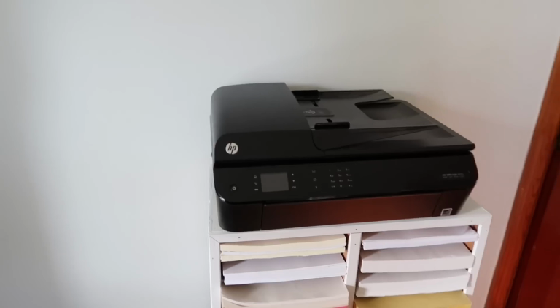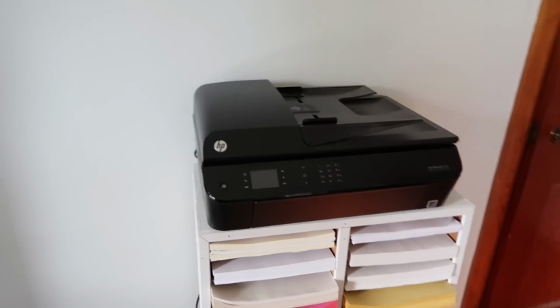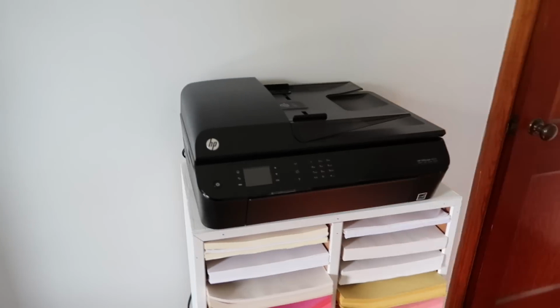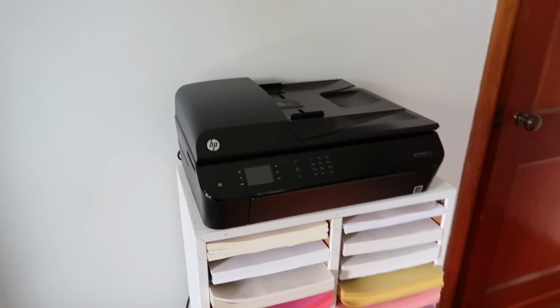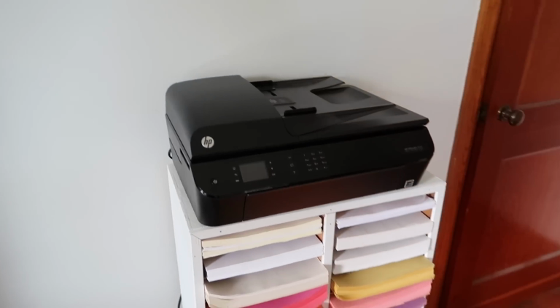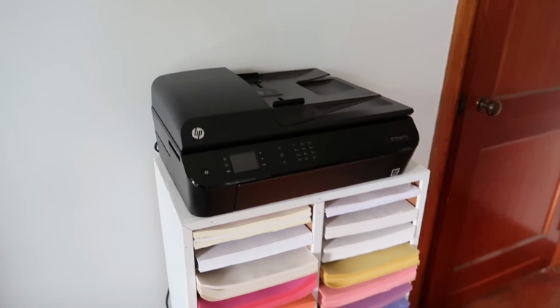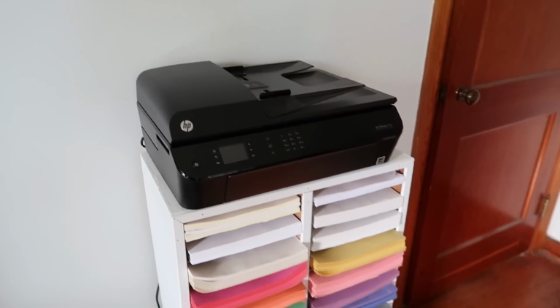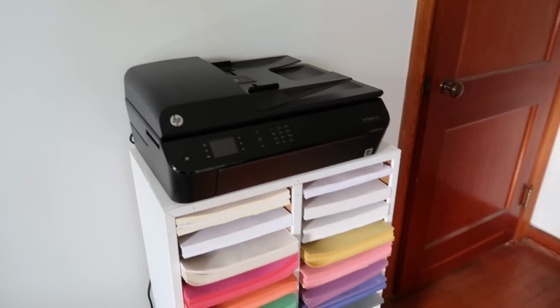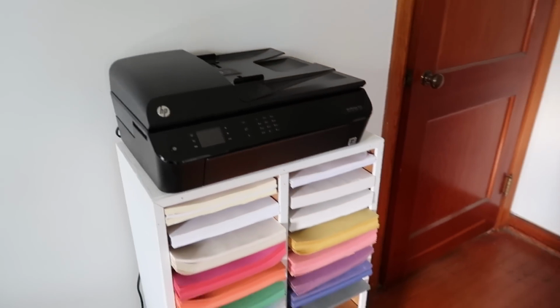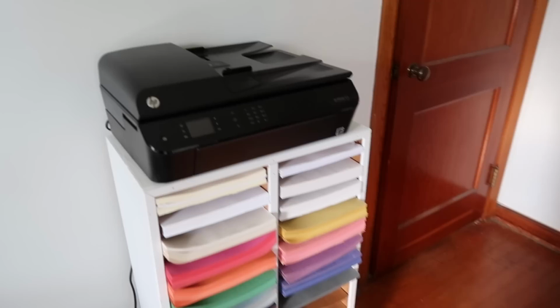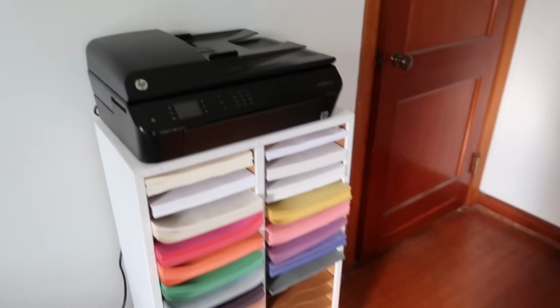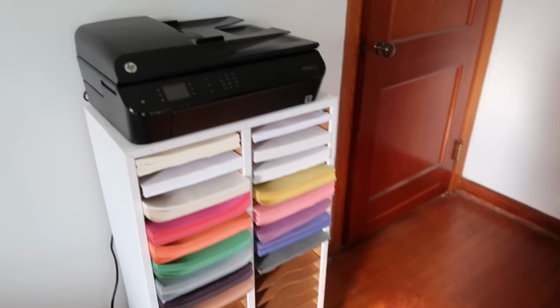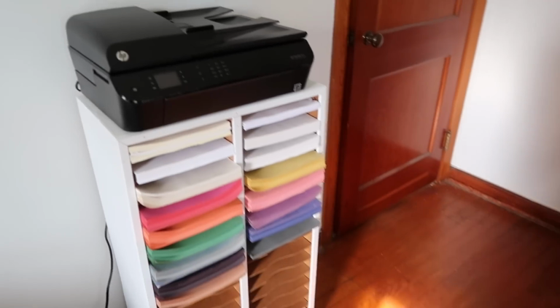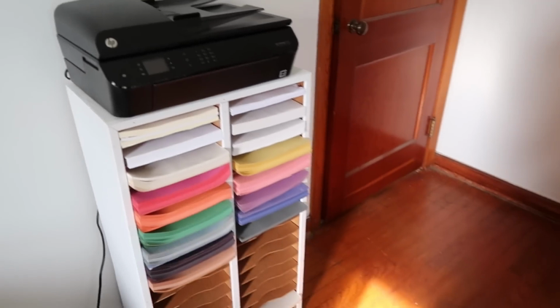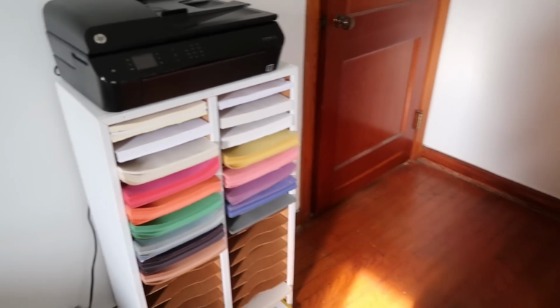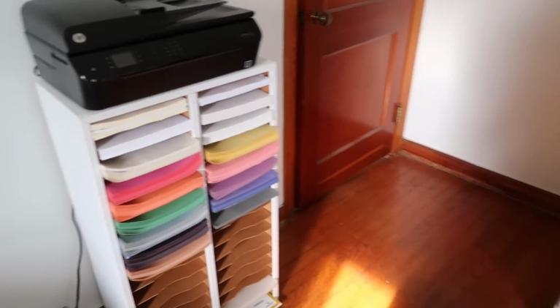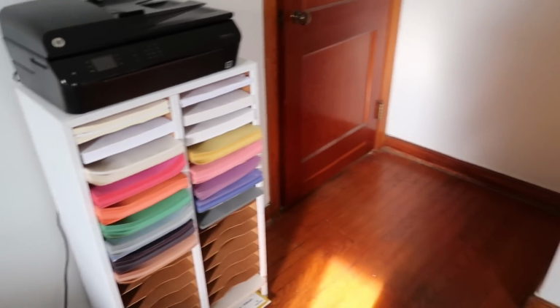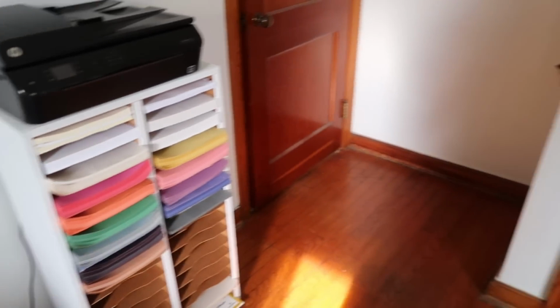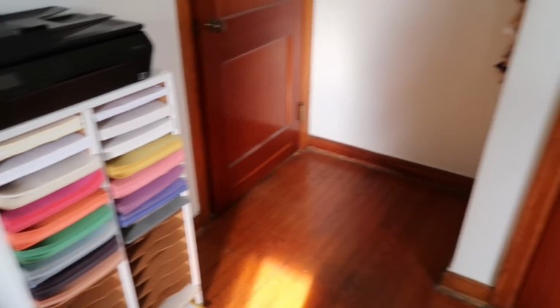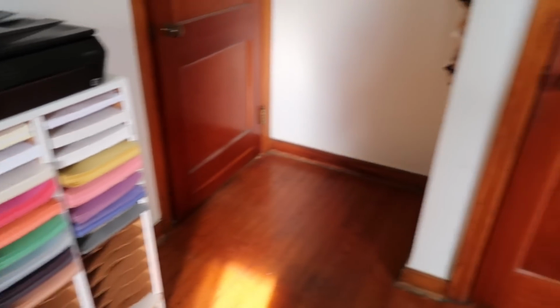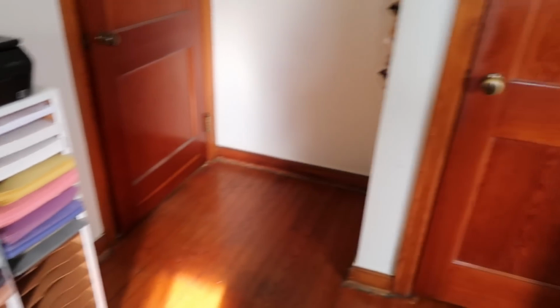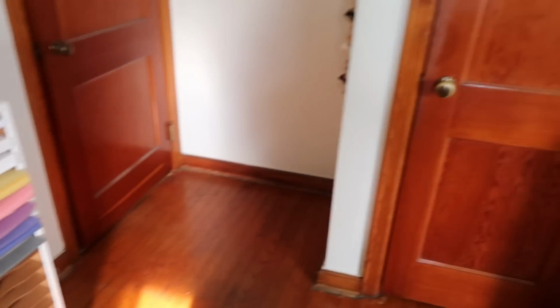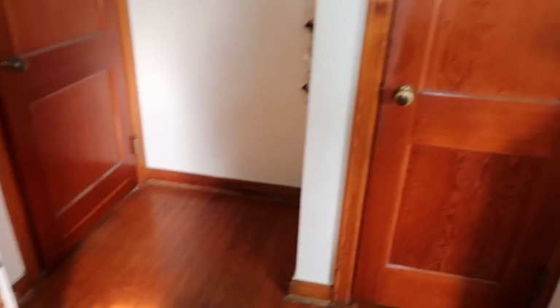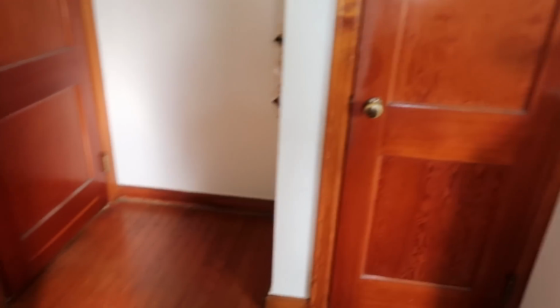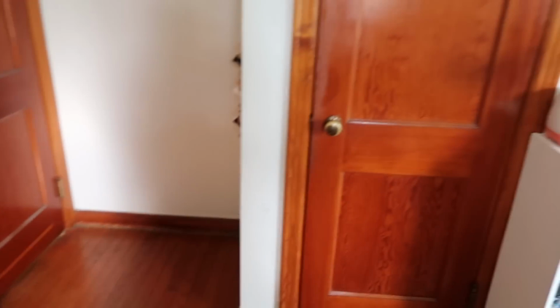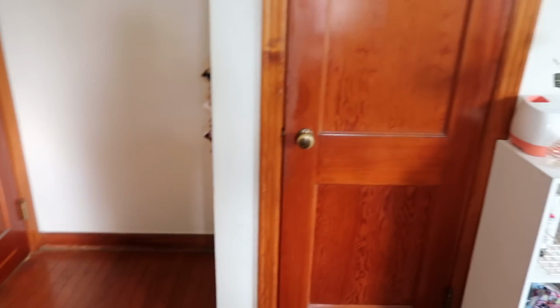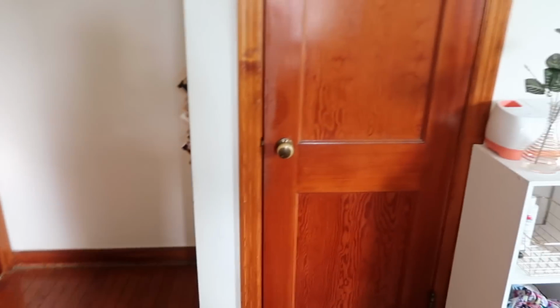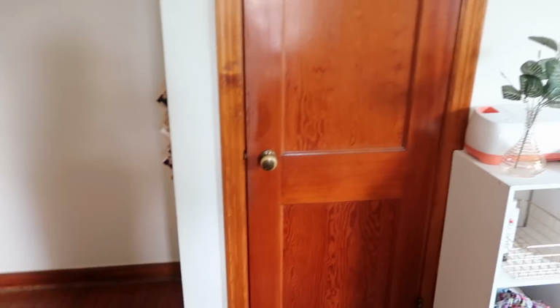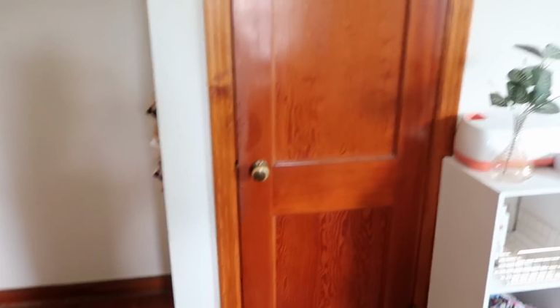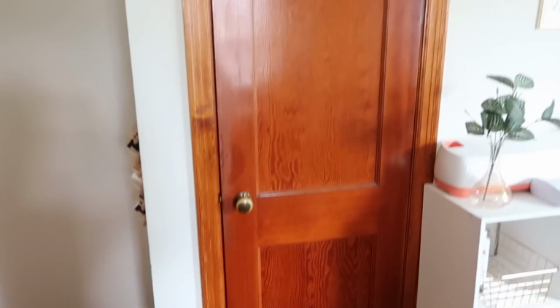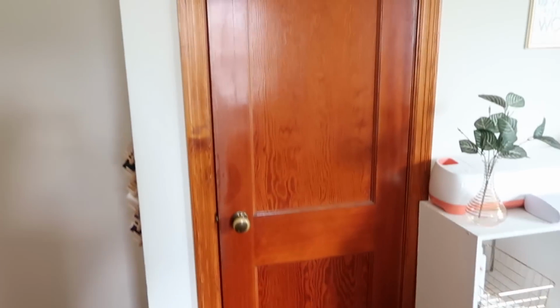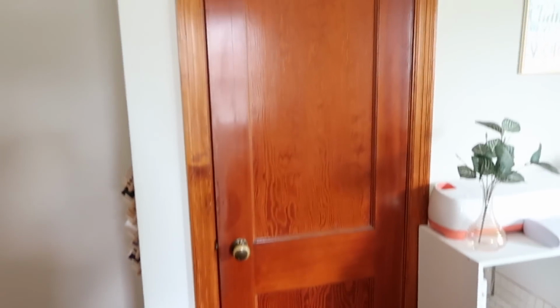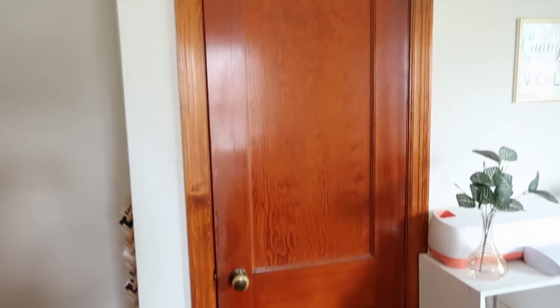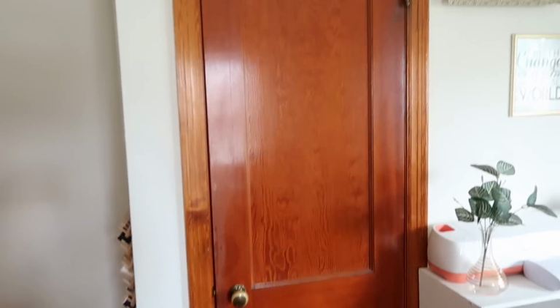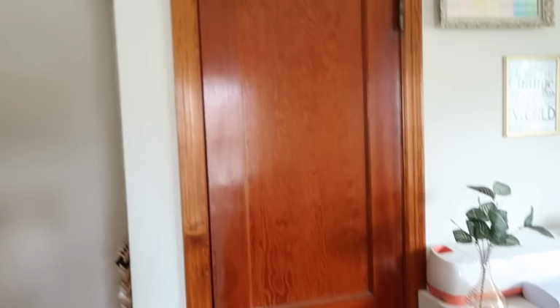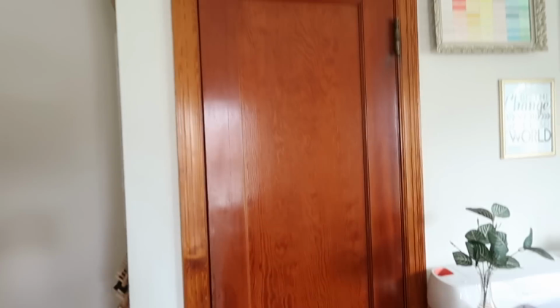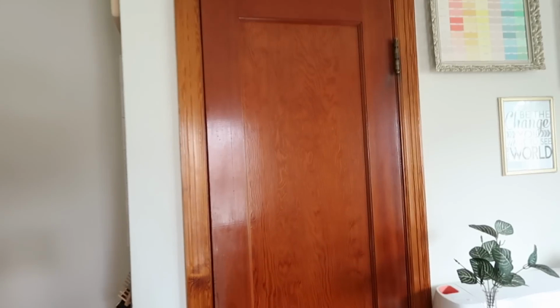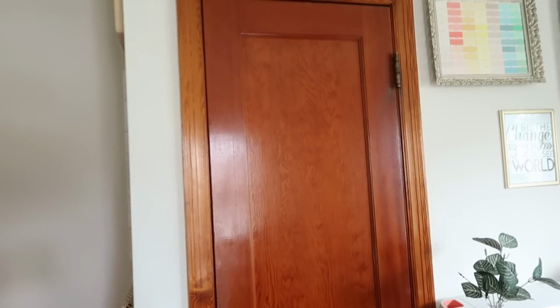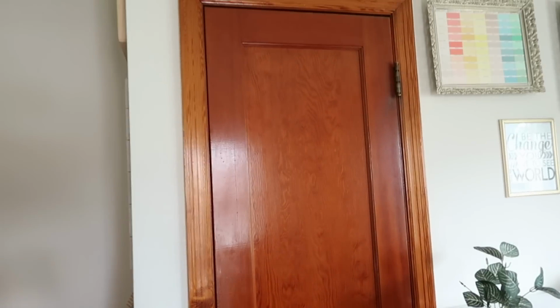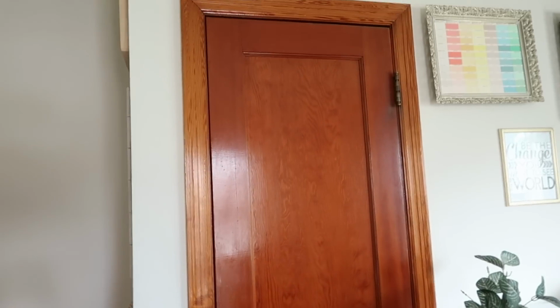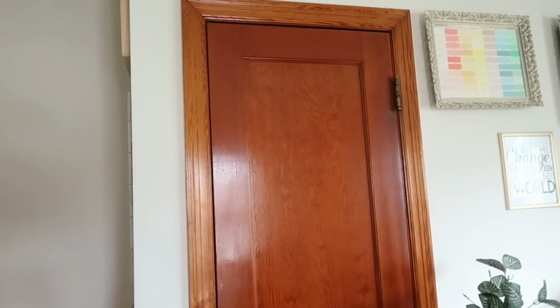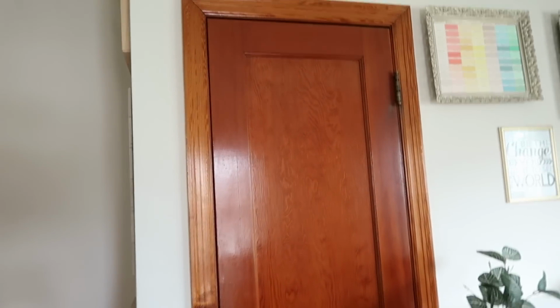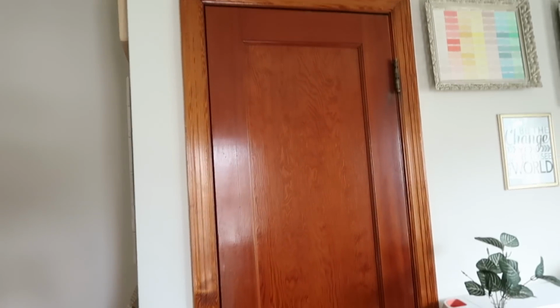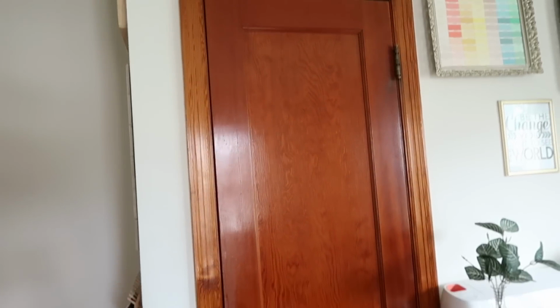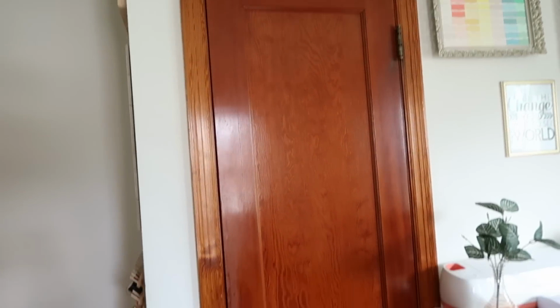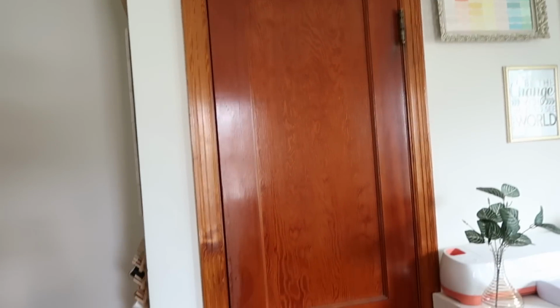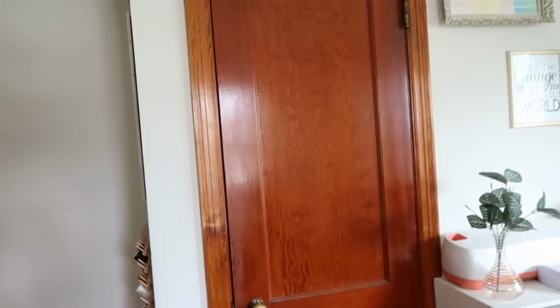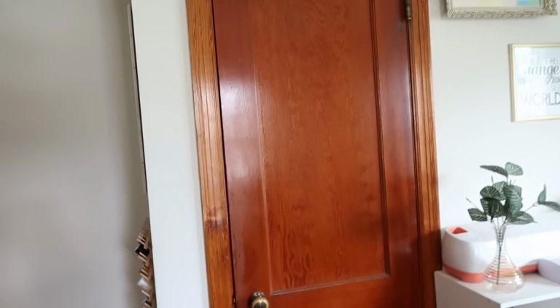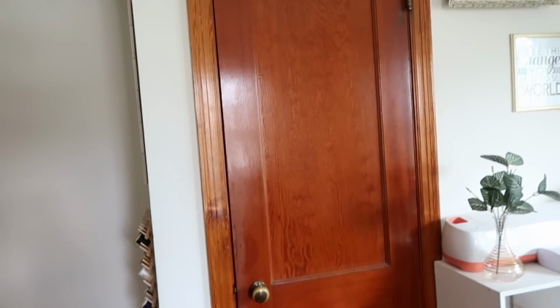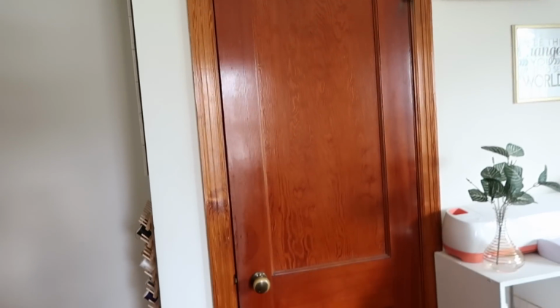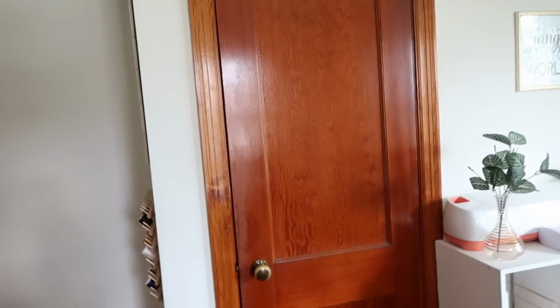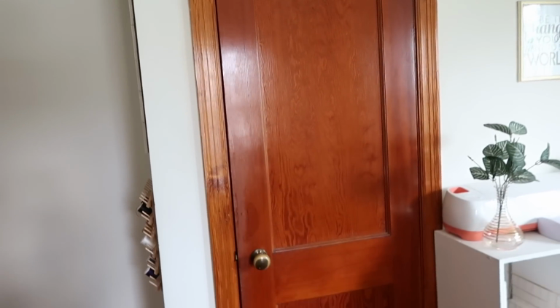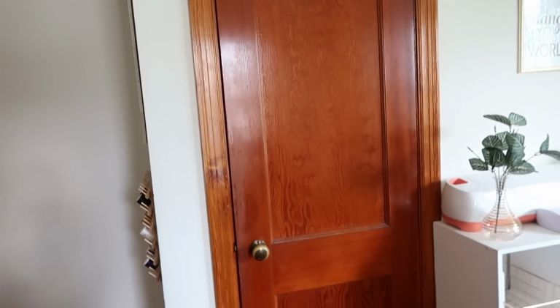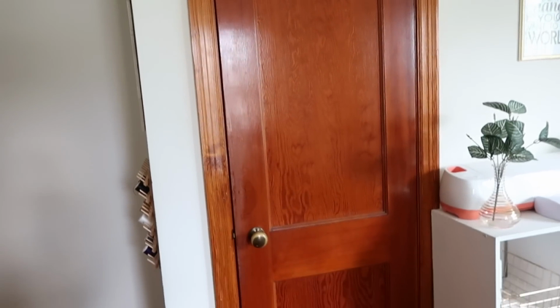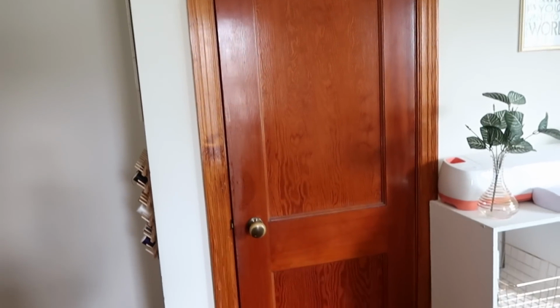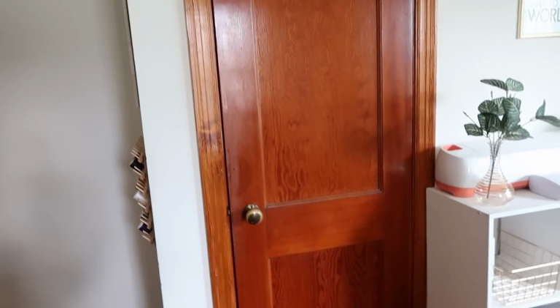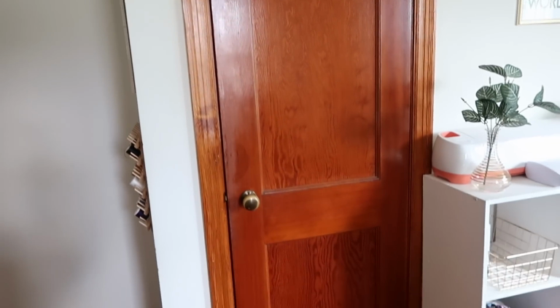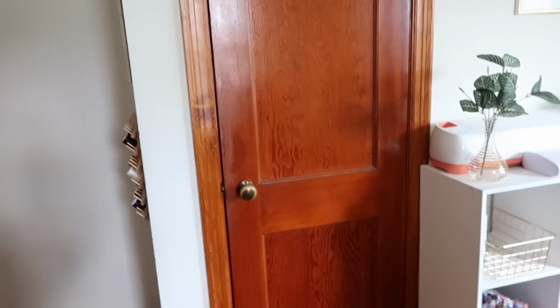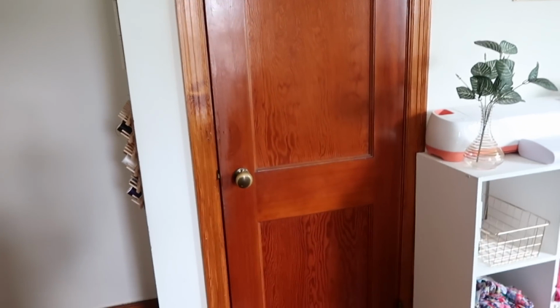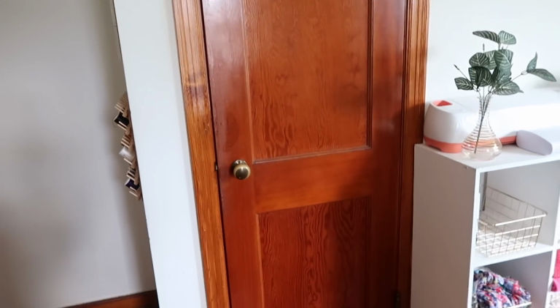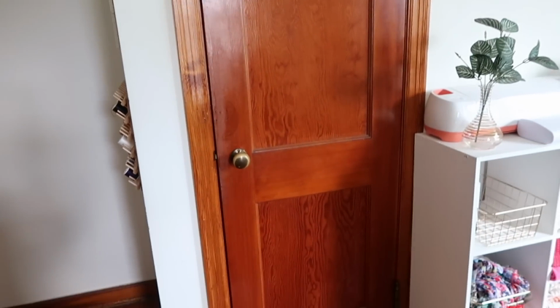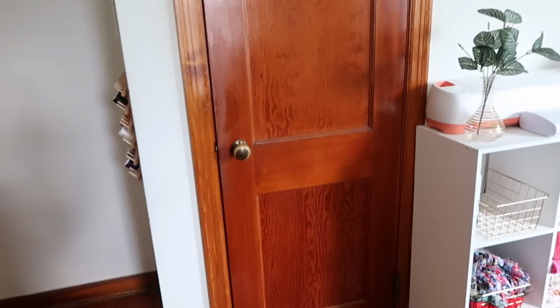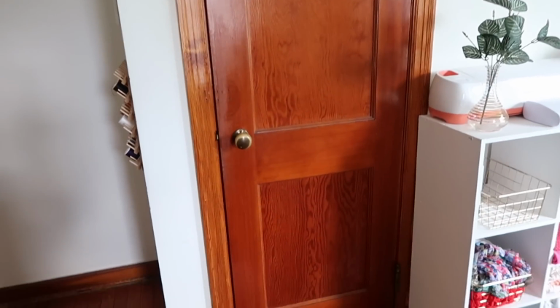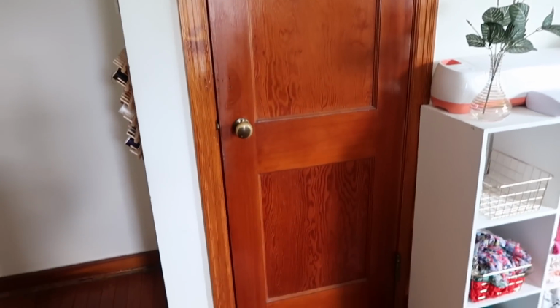As we turn away from the paper organizer, right here I have a closet that I'm using for Poshmark. It's a bit of a mess right now.